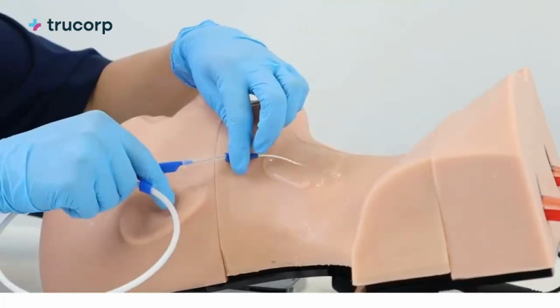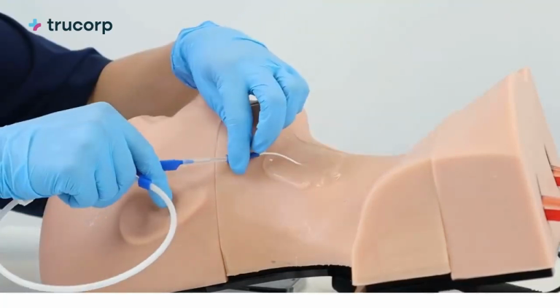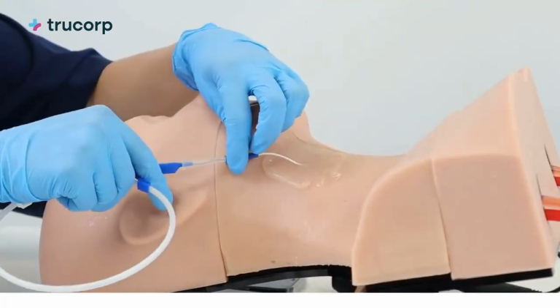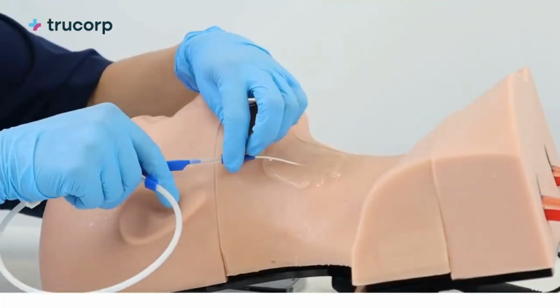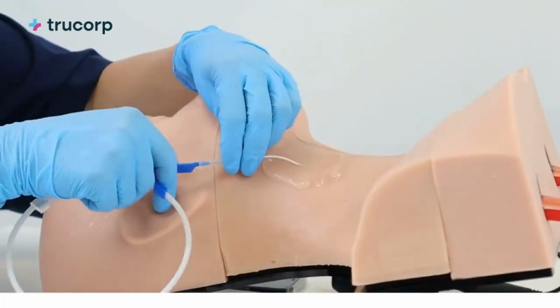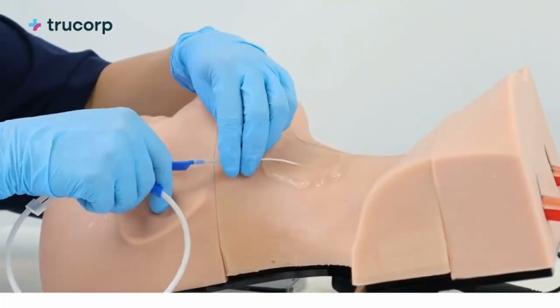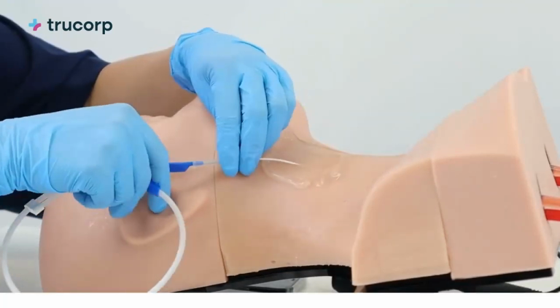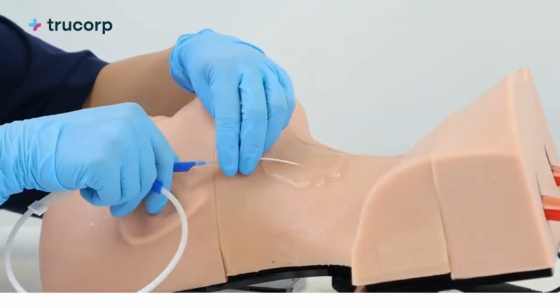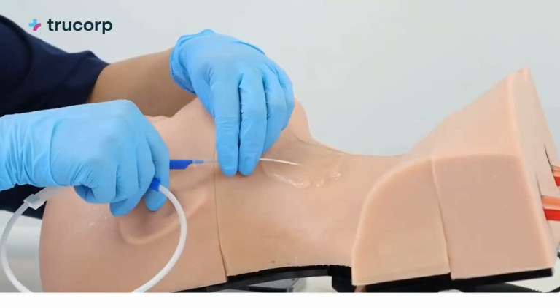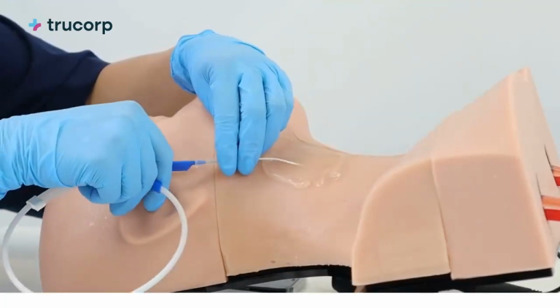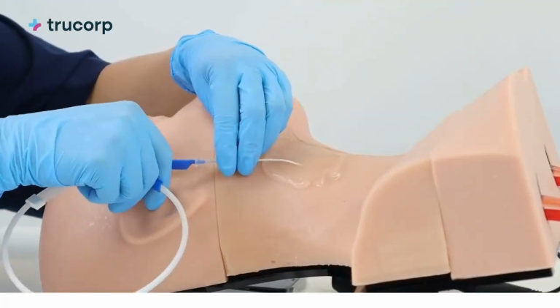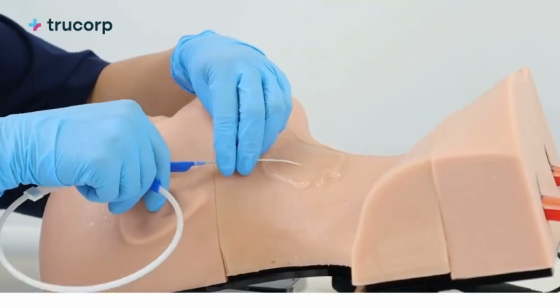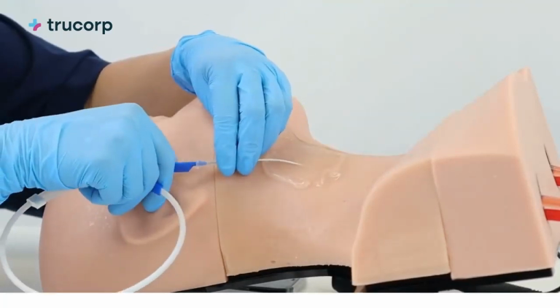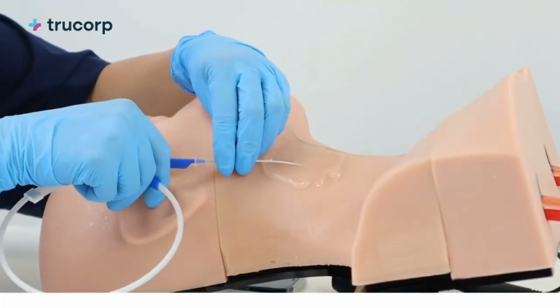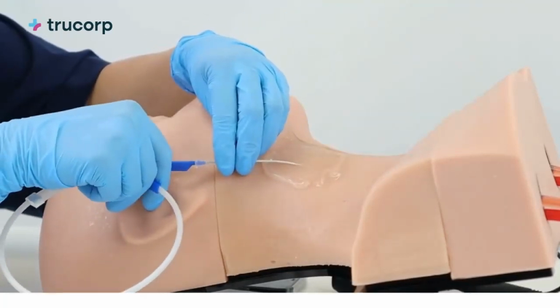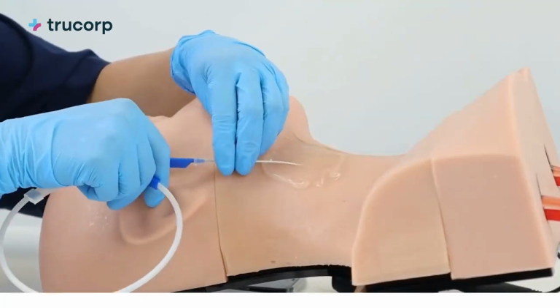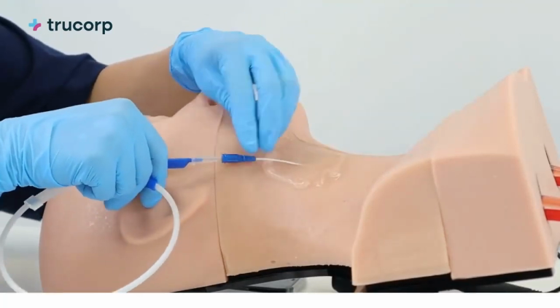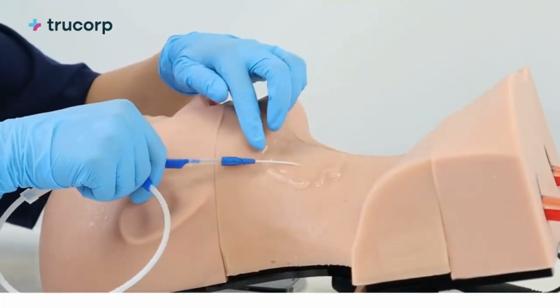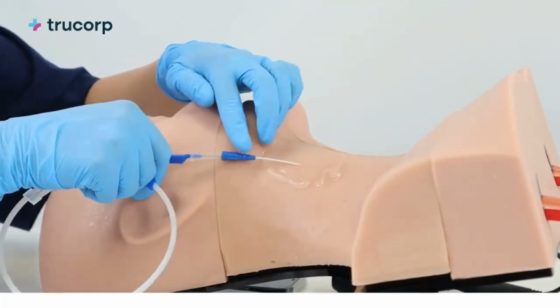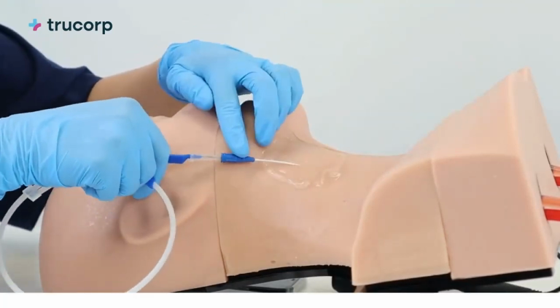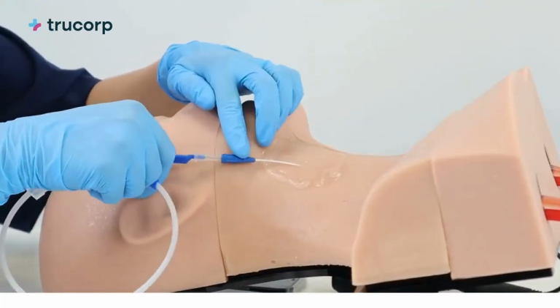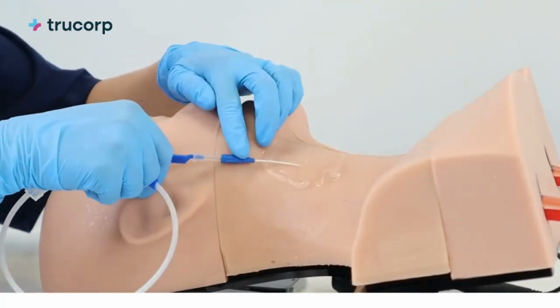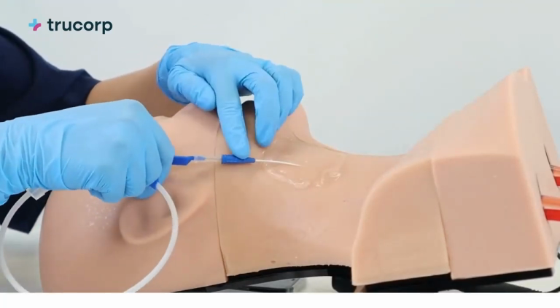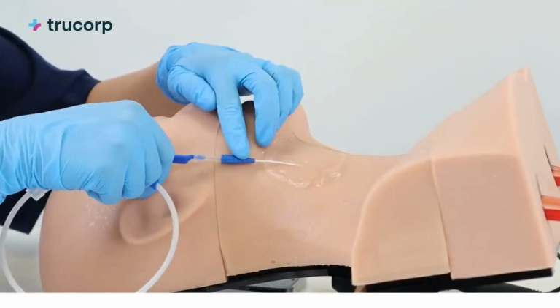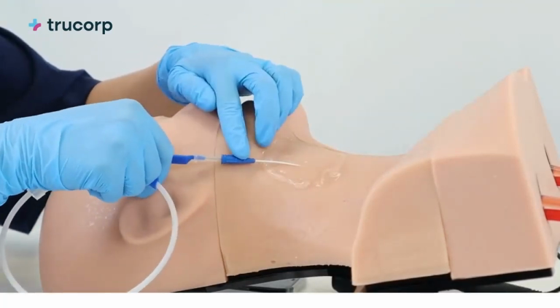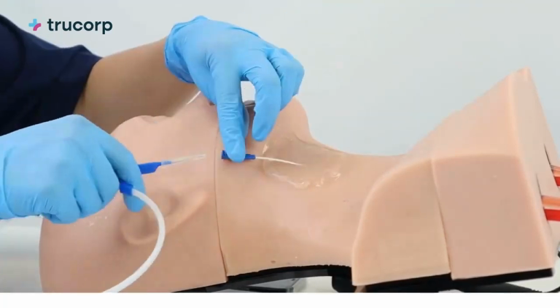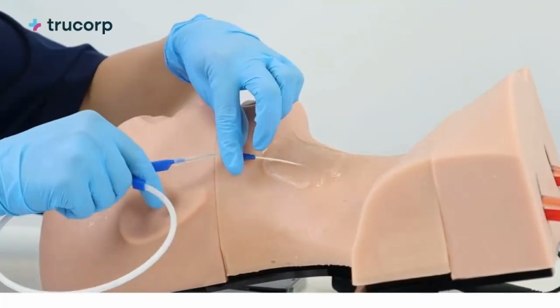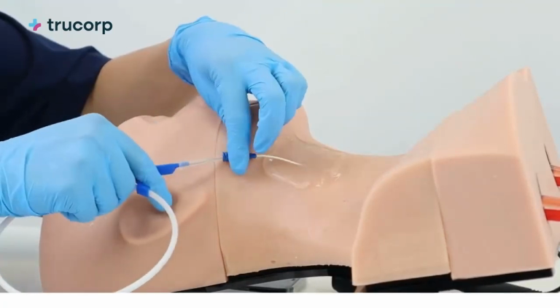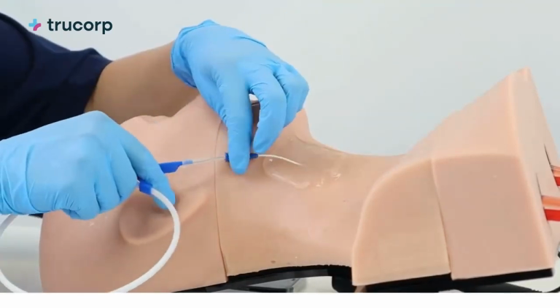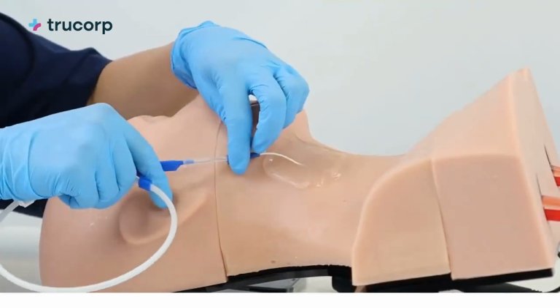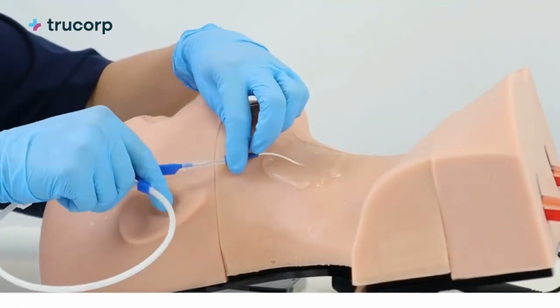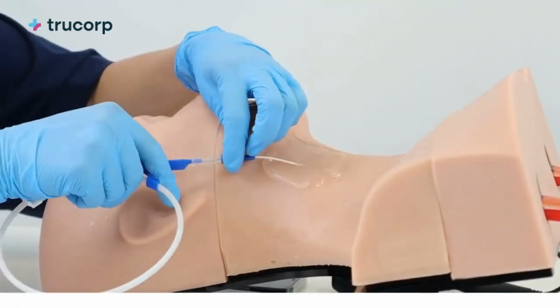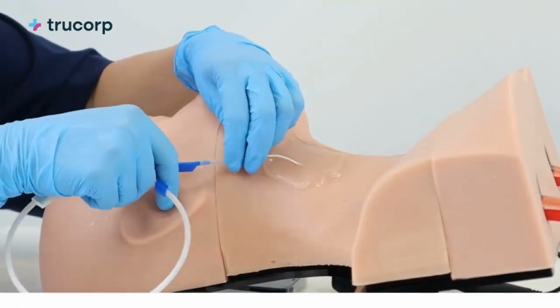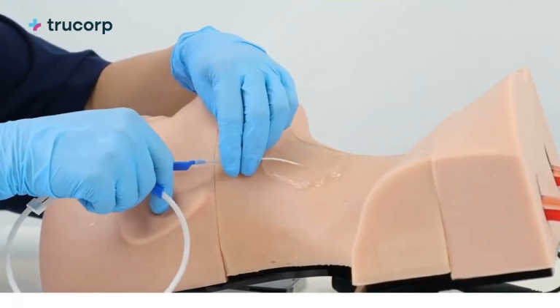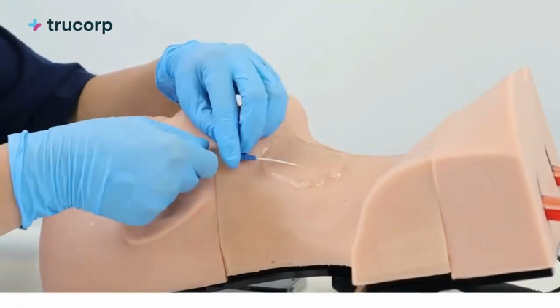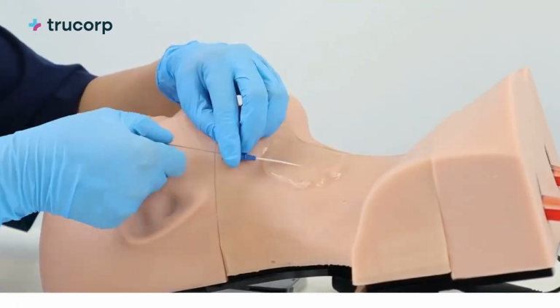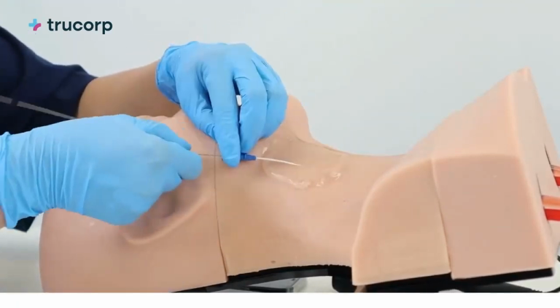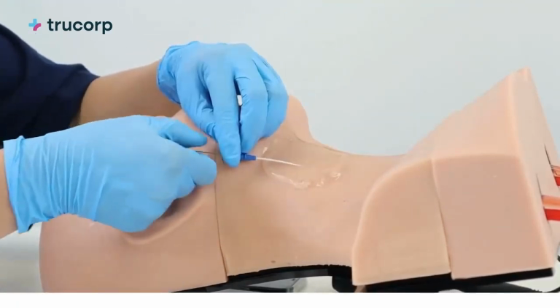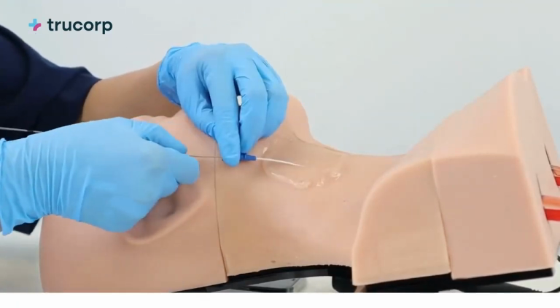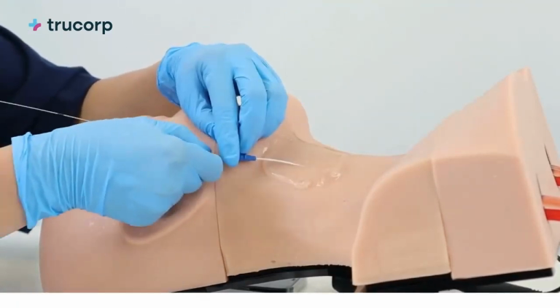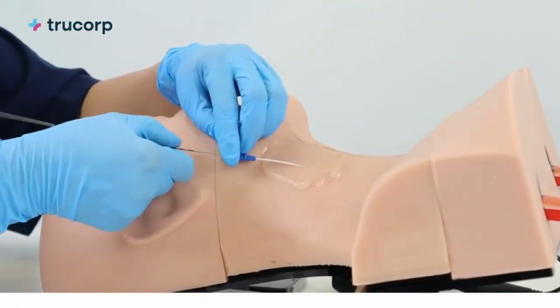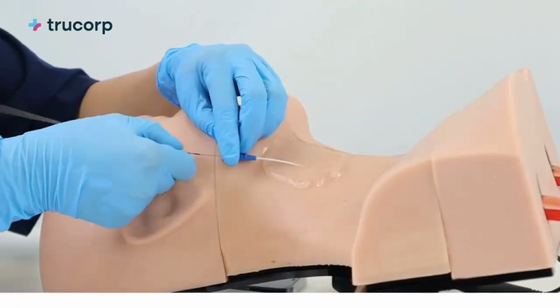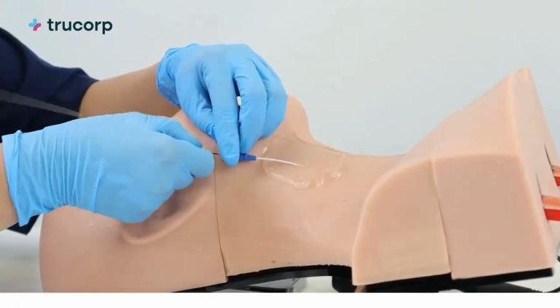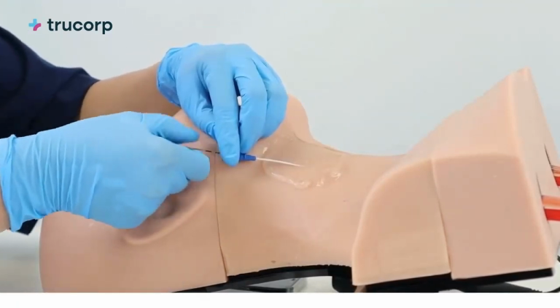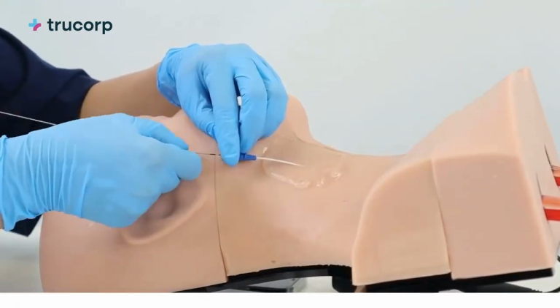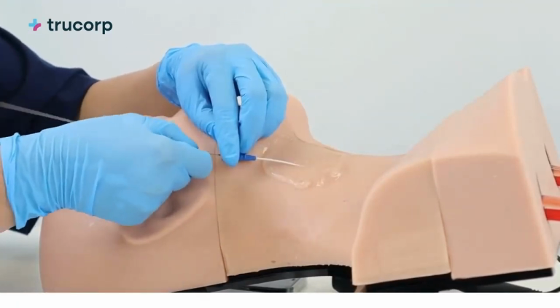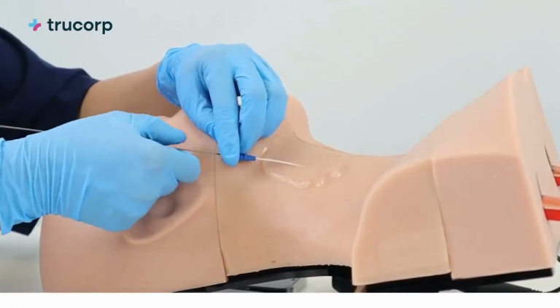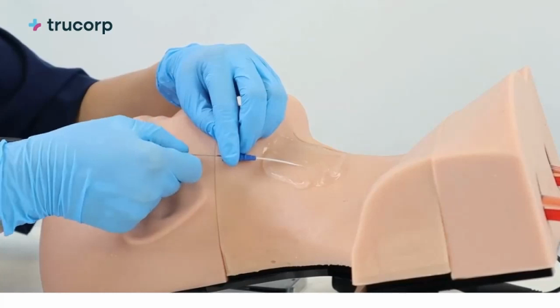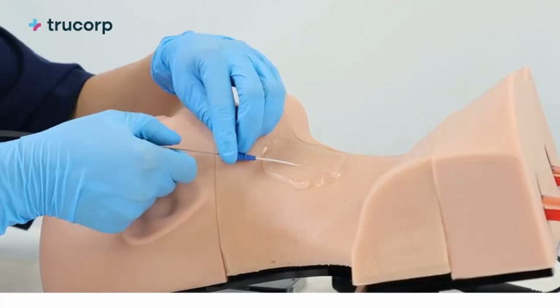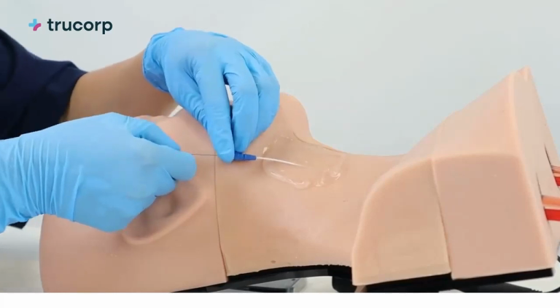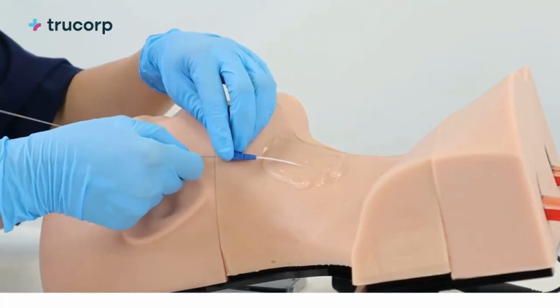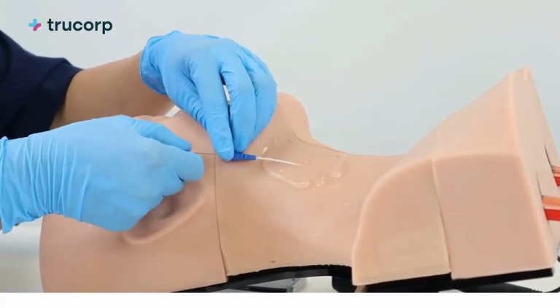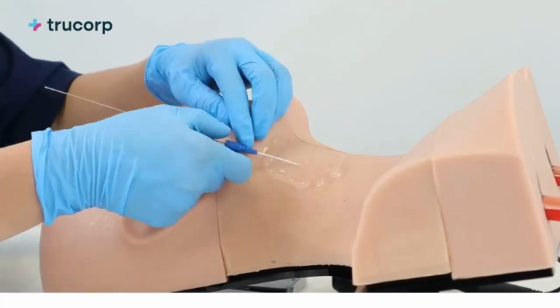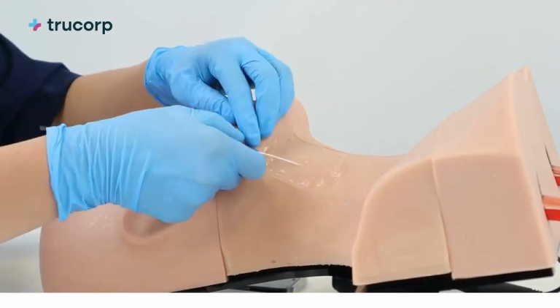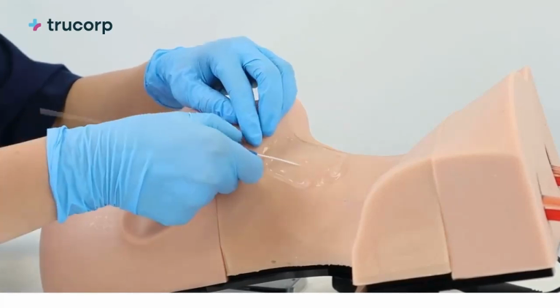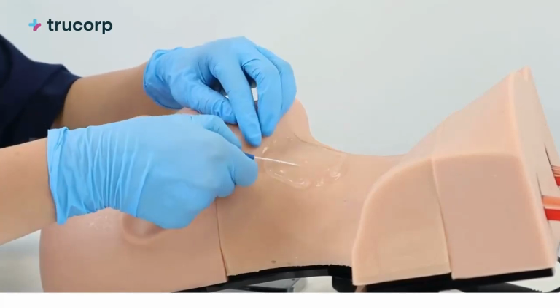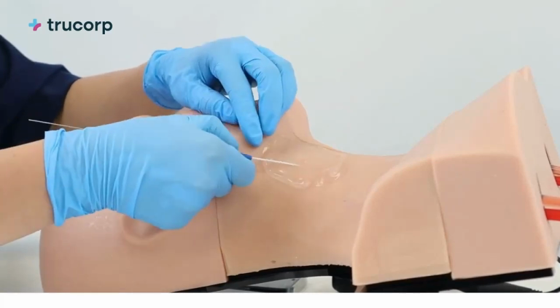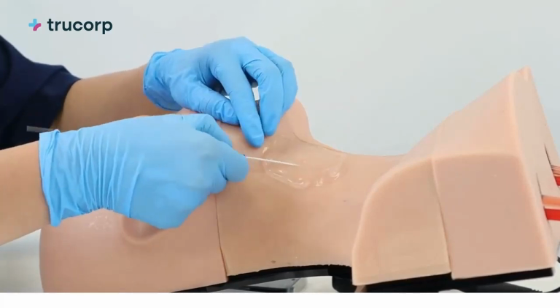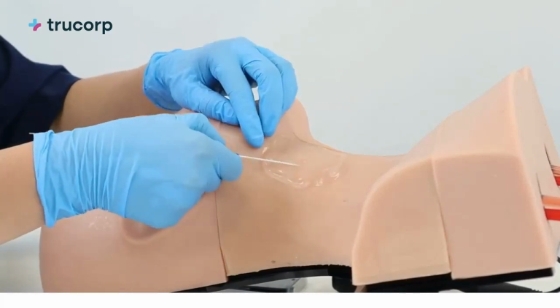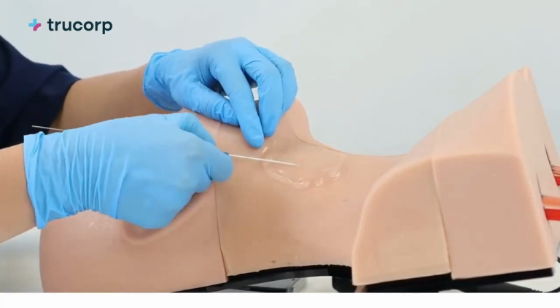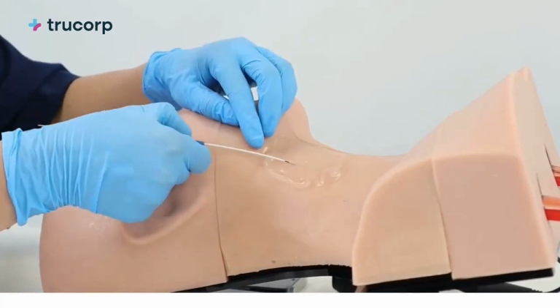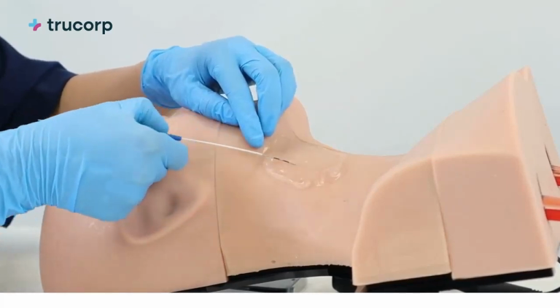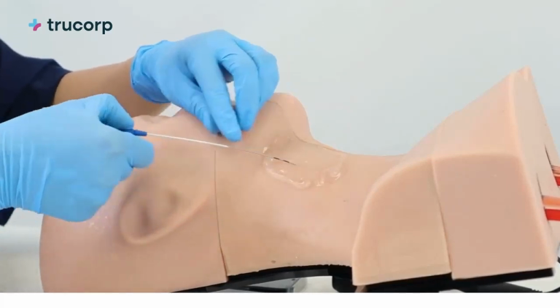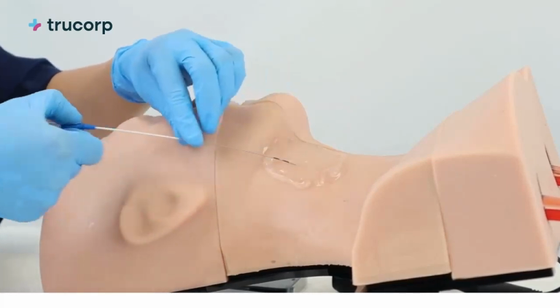The durable TruUltra material showcases a high-quality ultrasound image to provide trainees with a true-to-life ultrasound training solution.